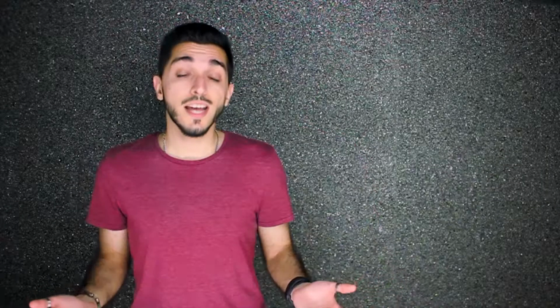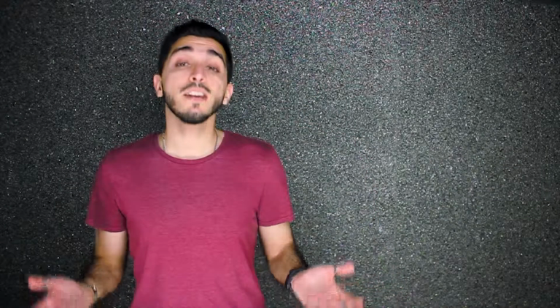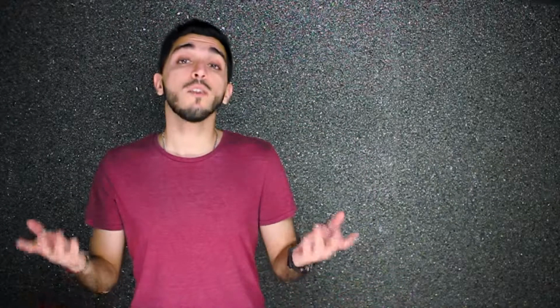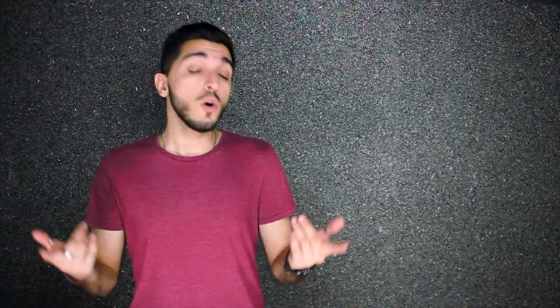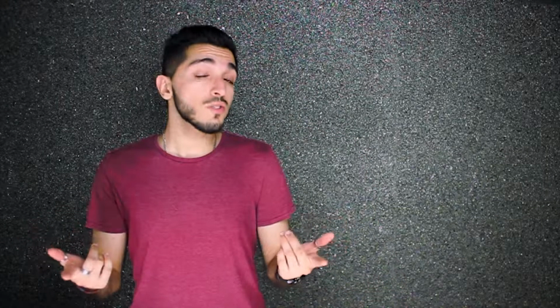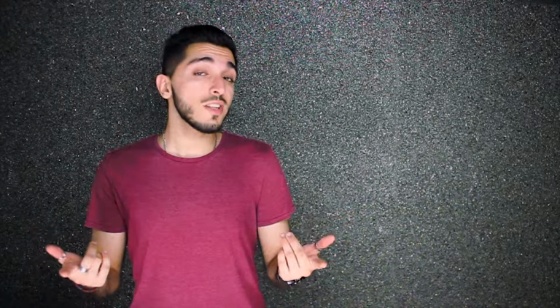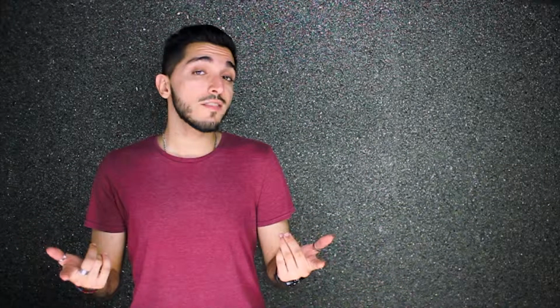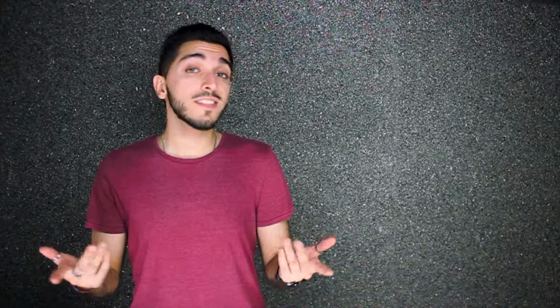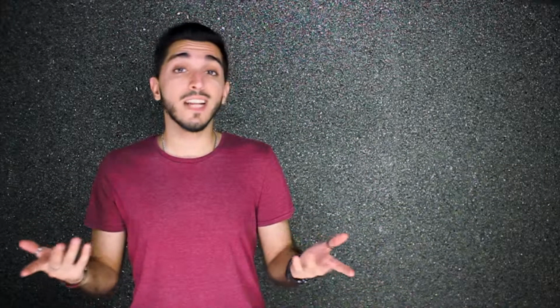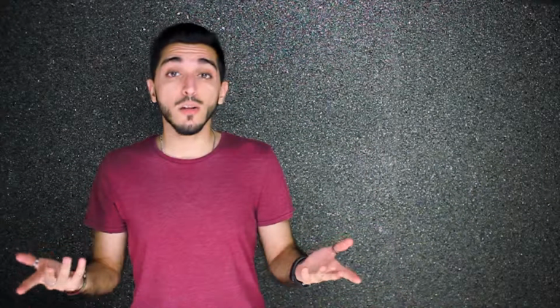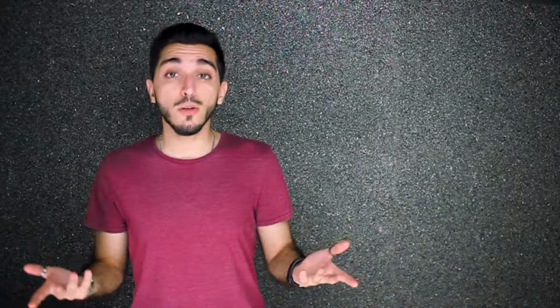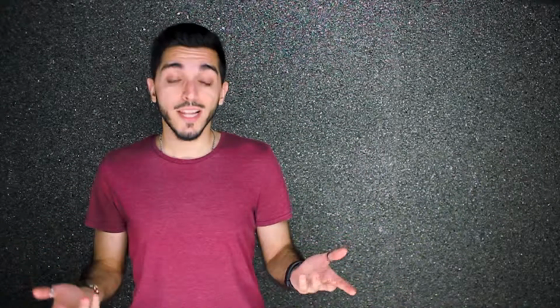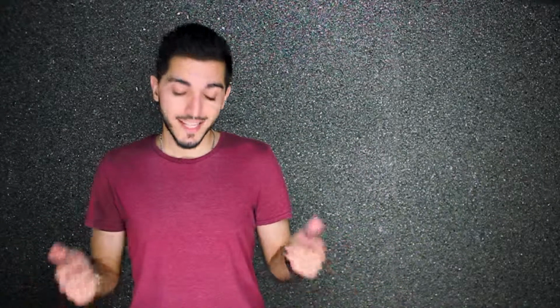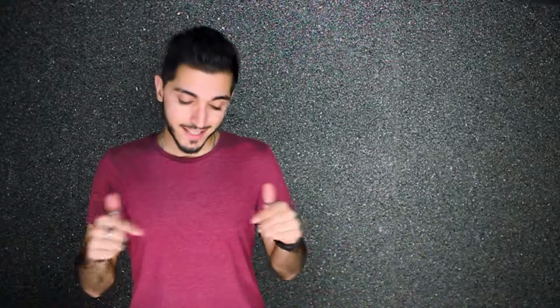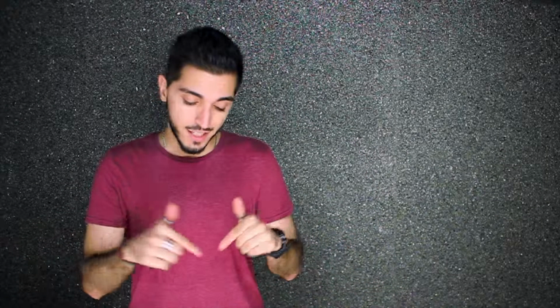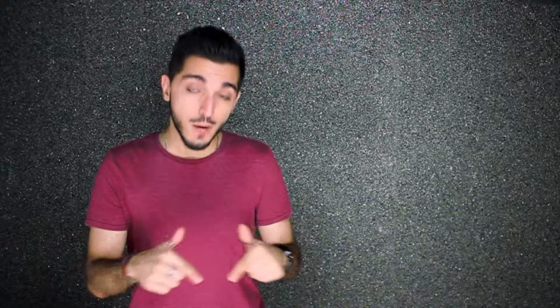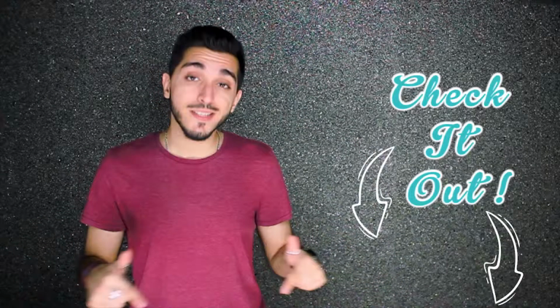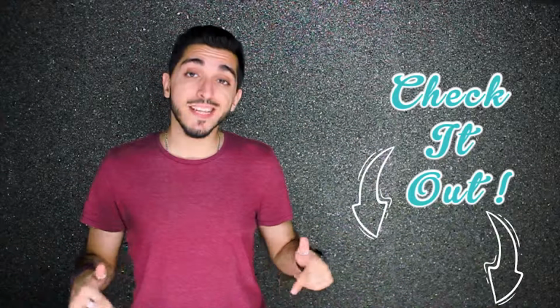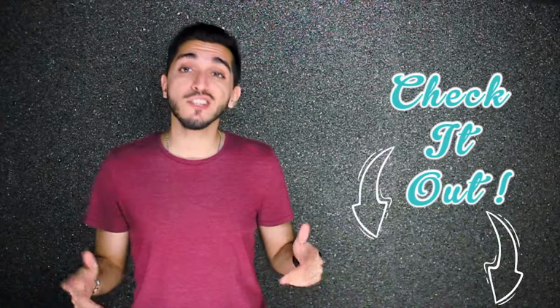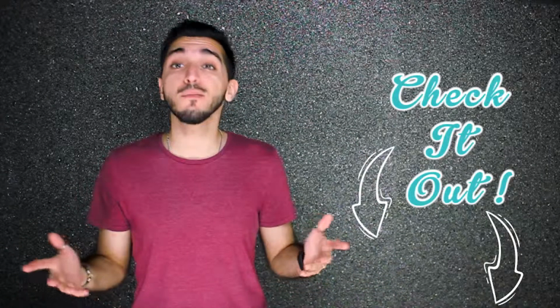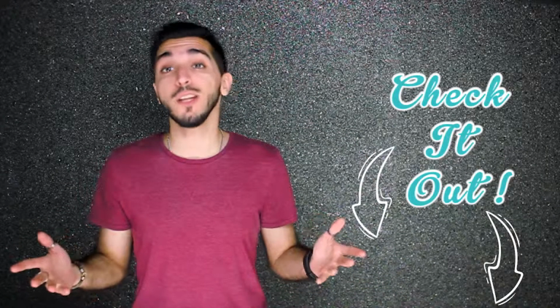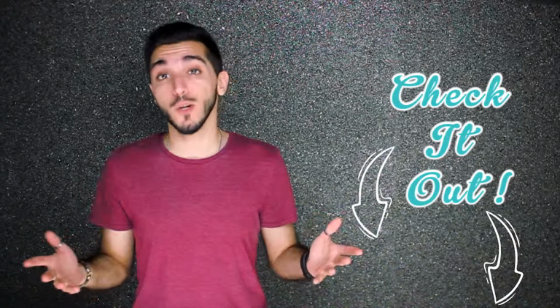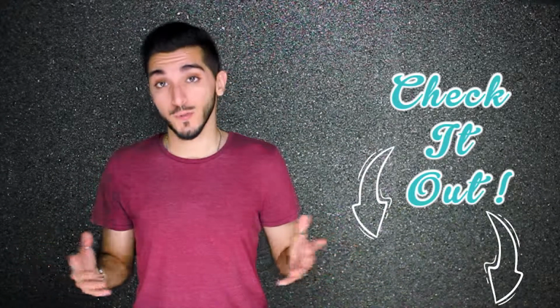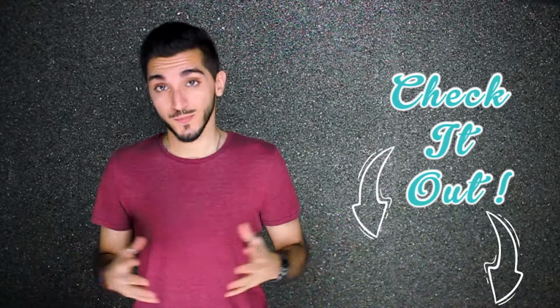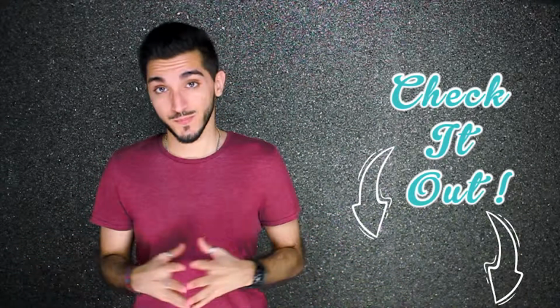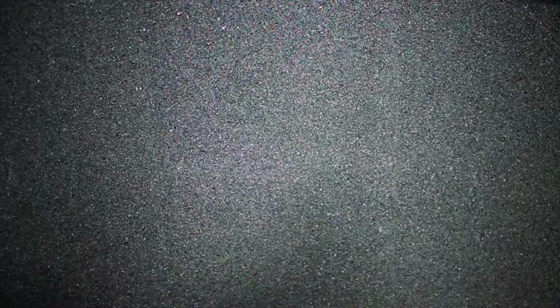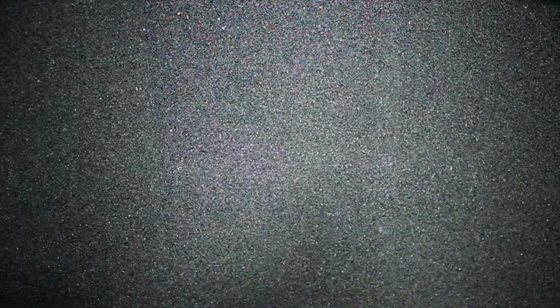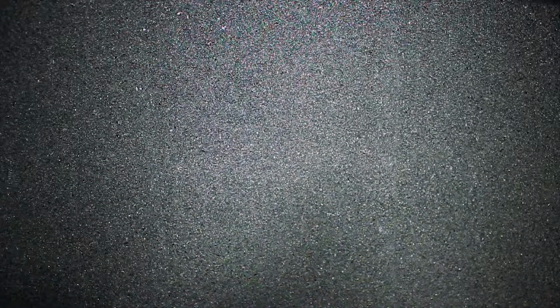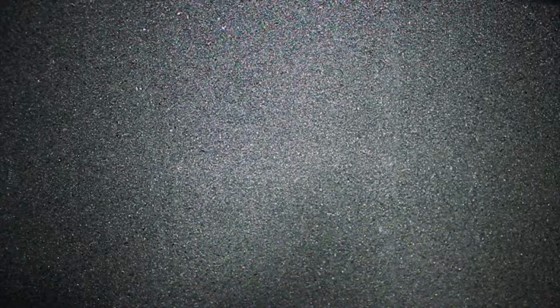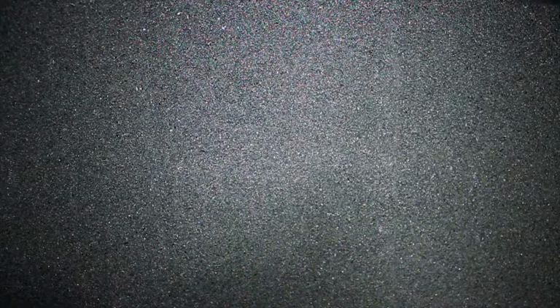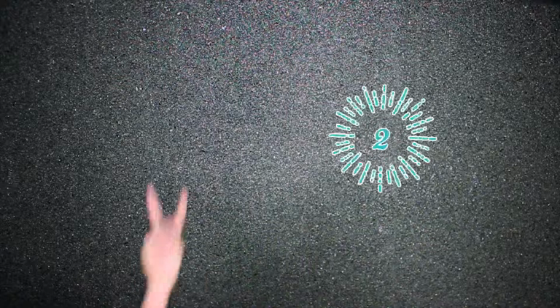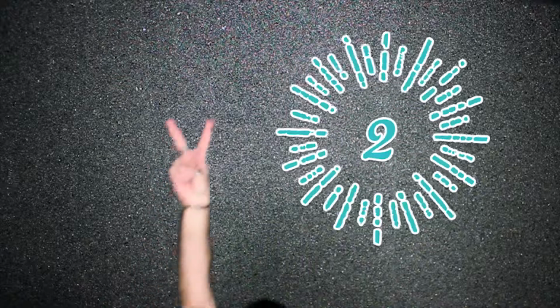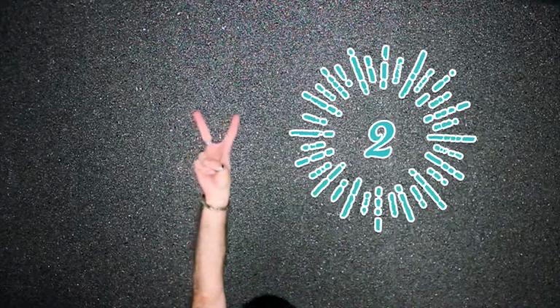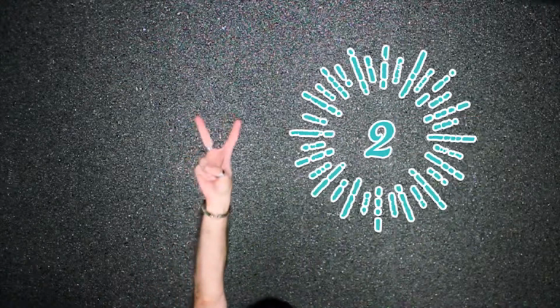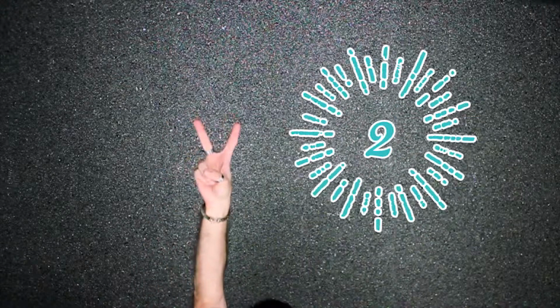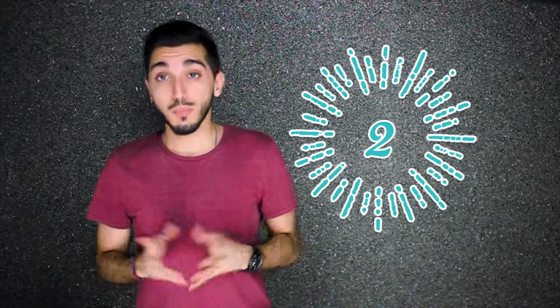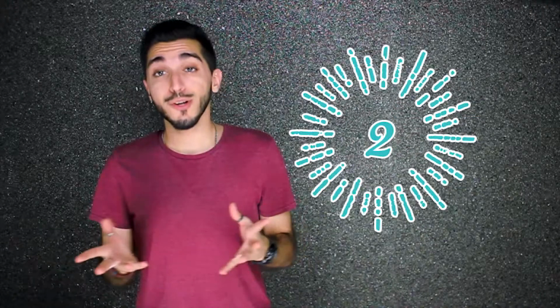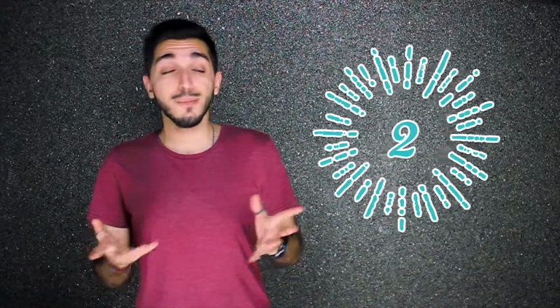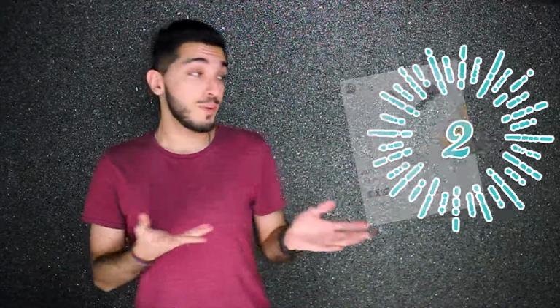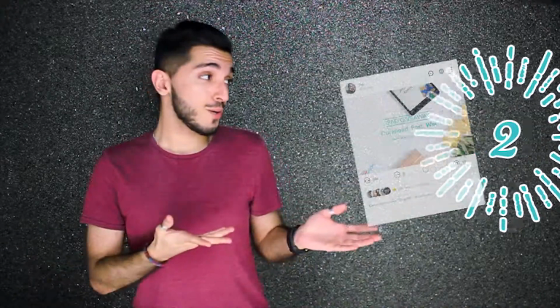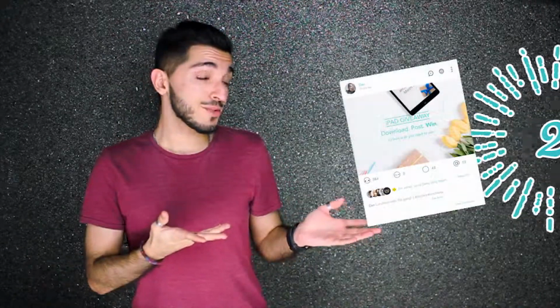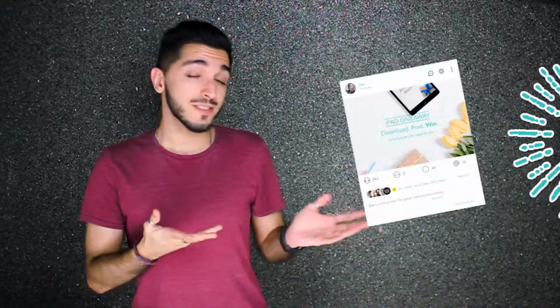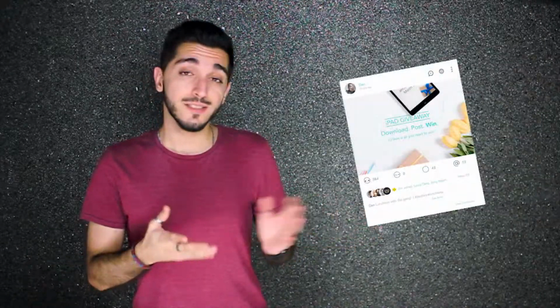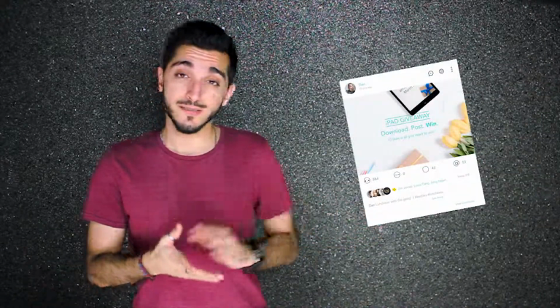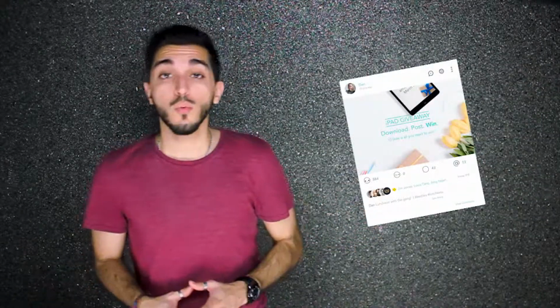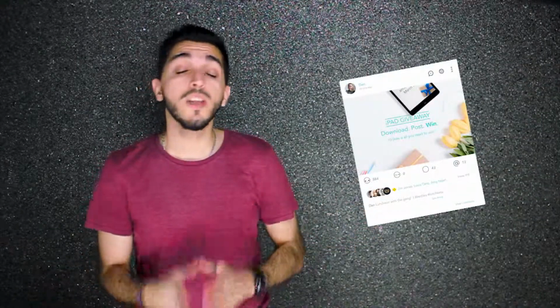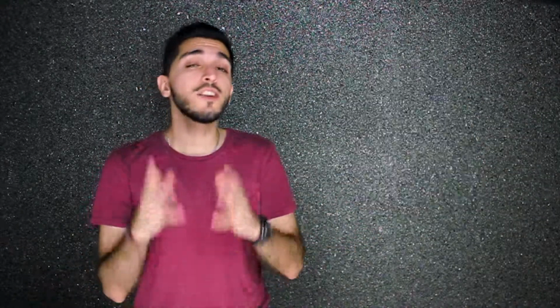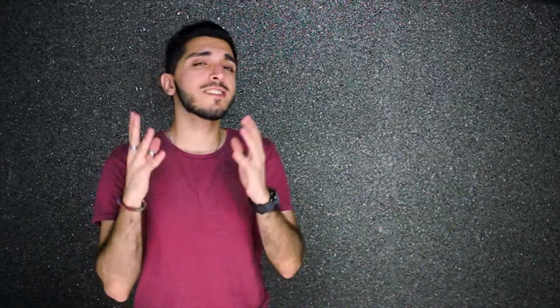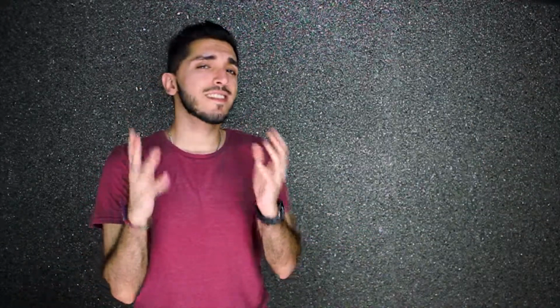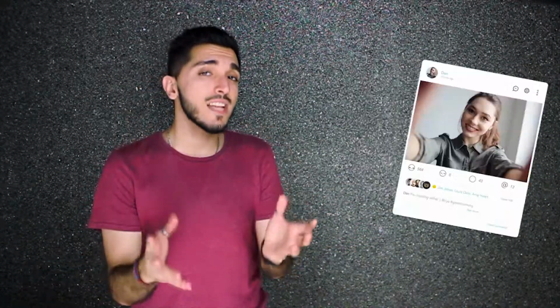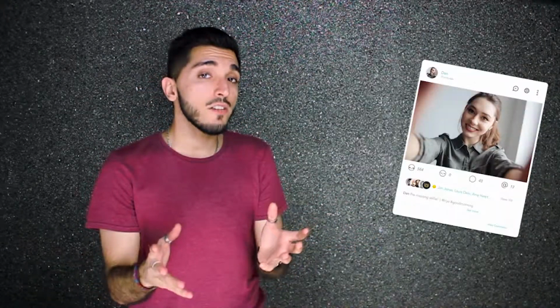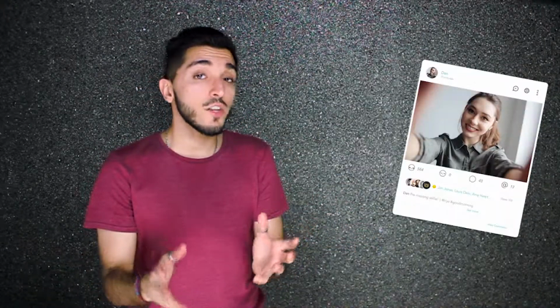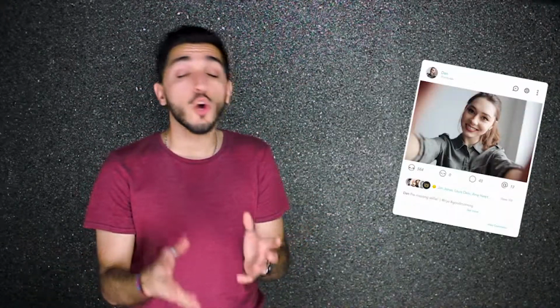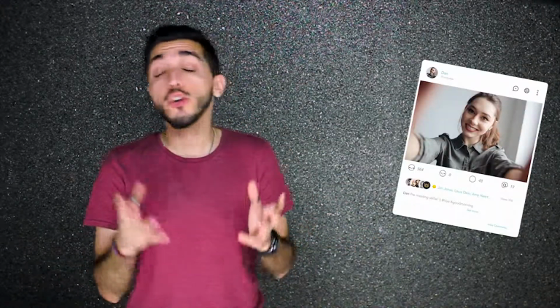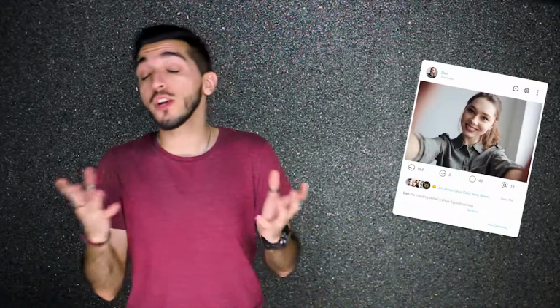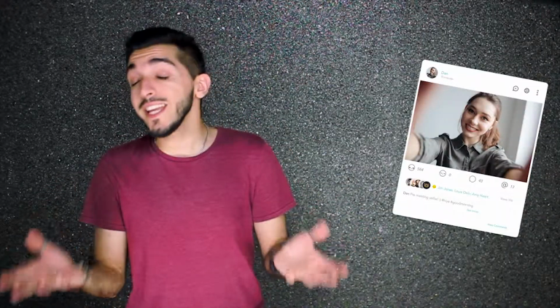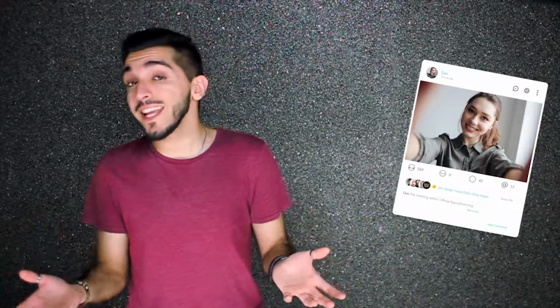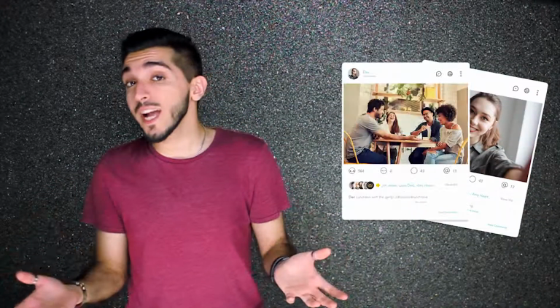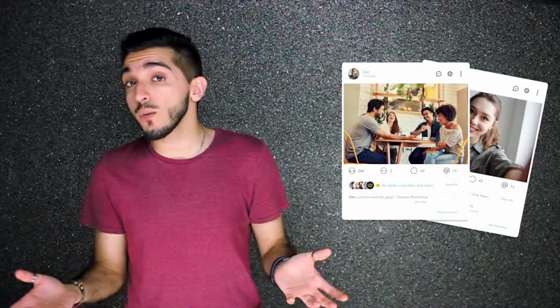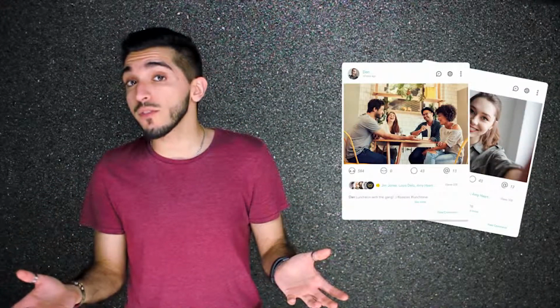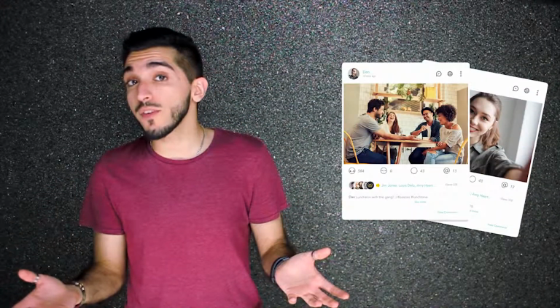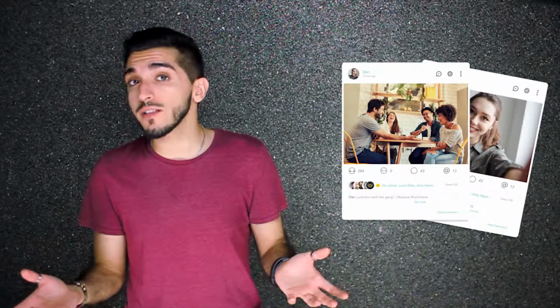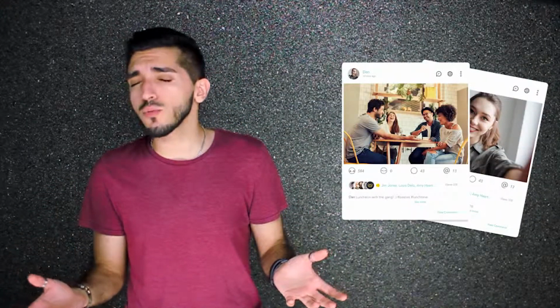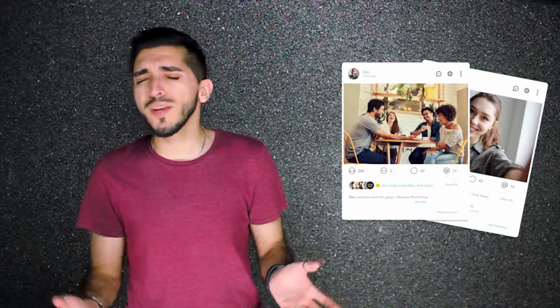Number one, download the MyHubber app. It's available for both iPhone and Android users, and I've also left a download link in the comment section below.